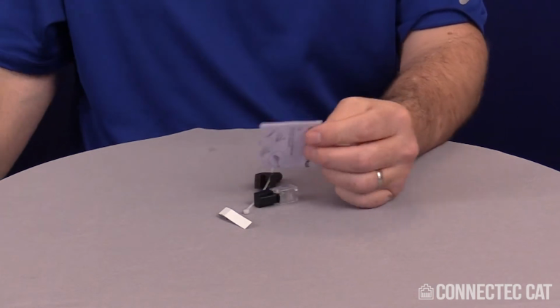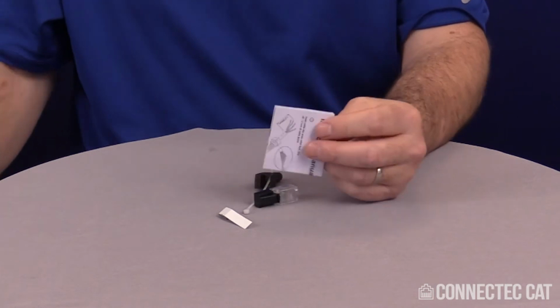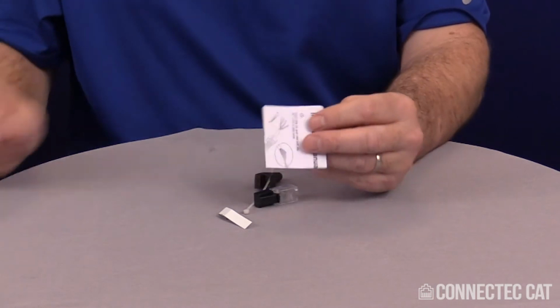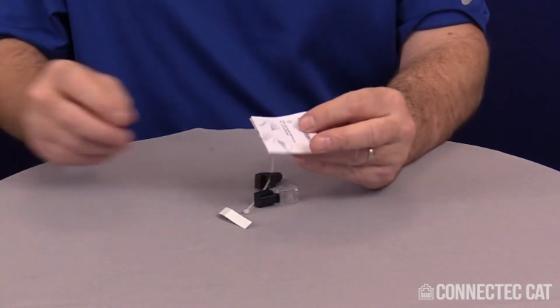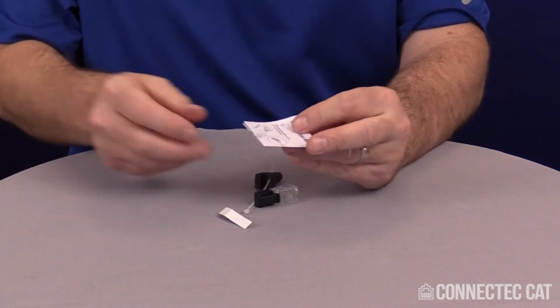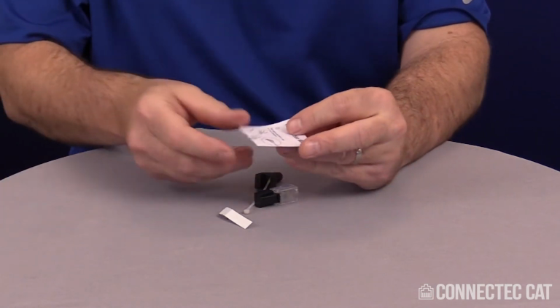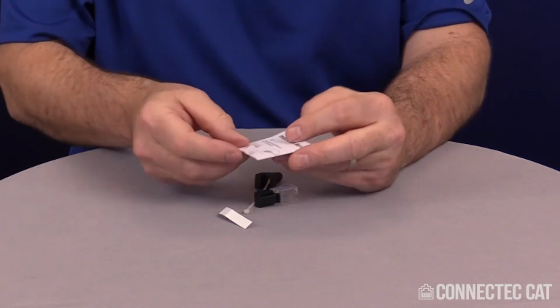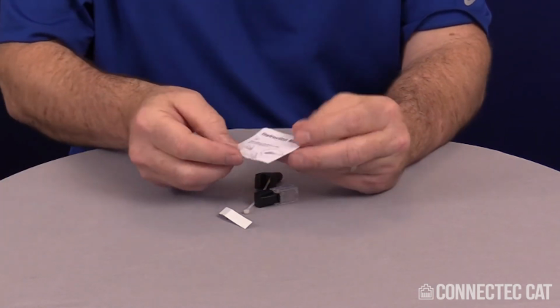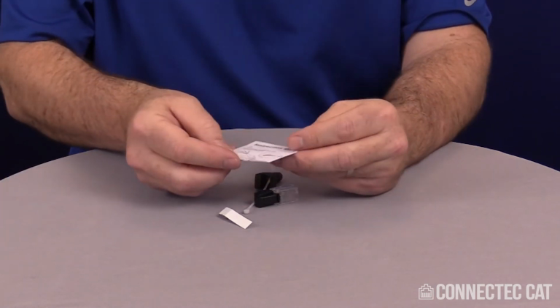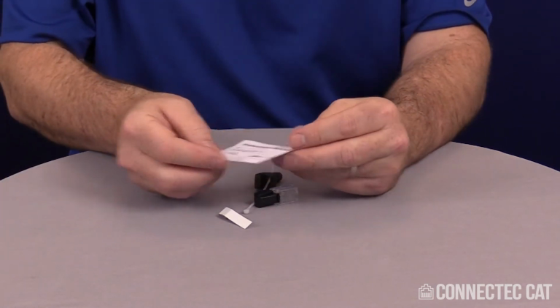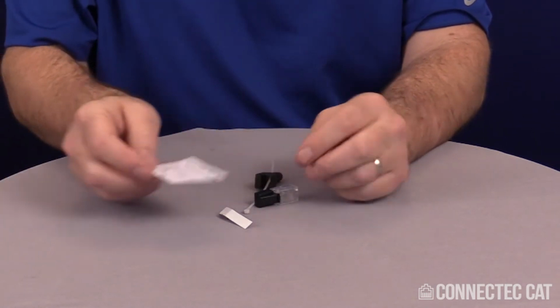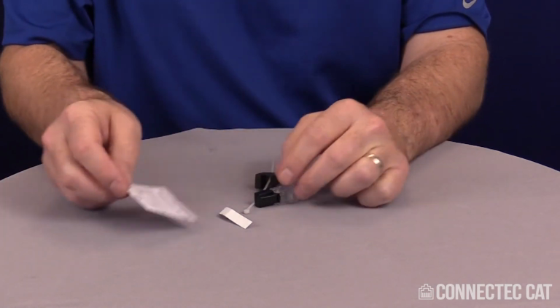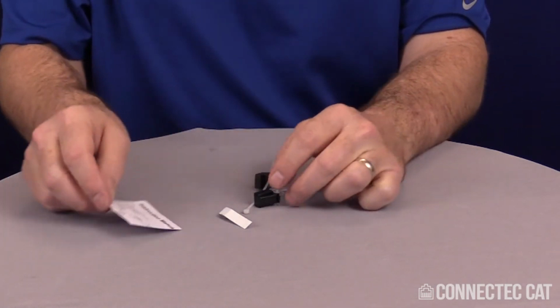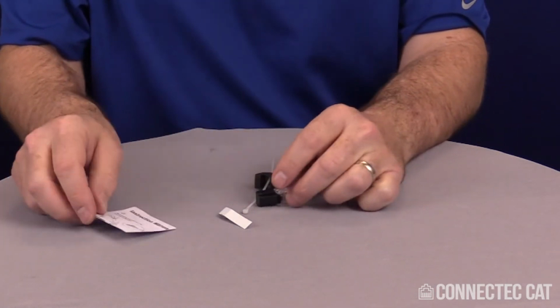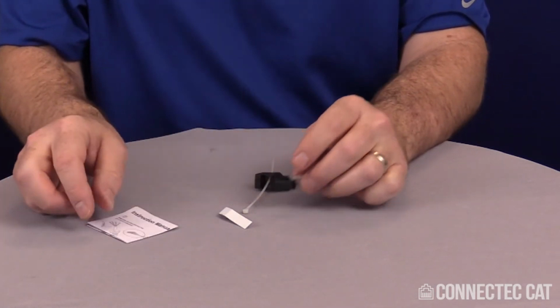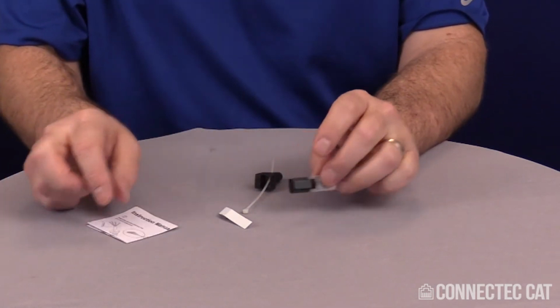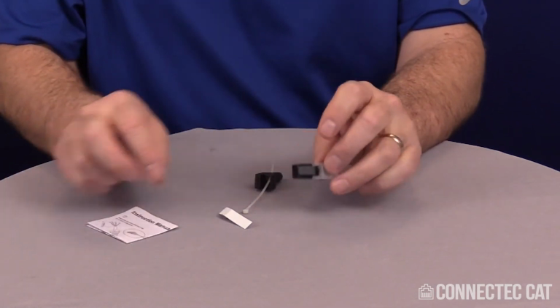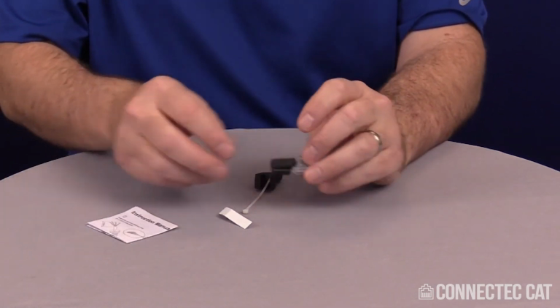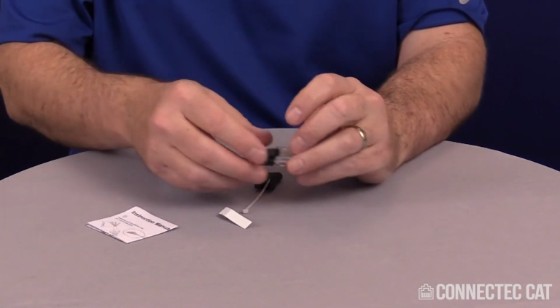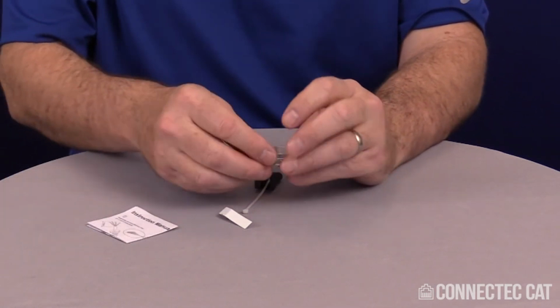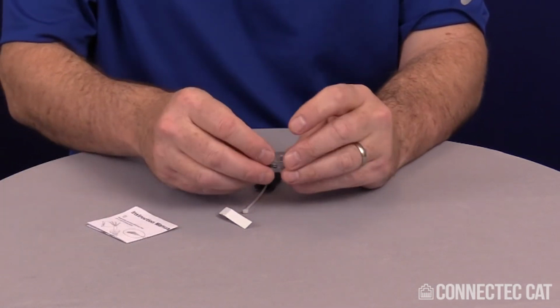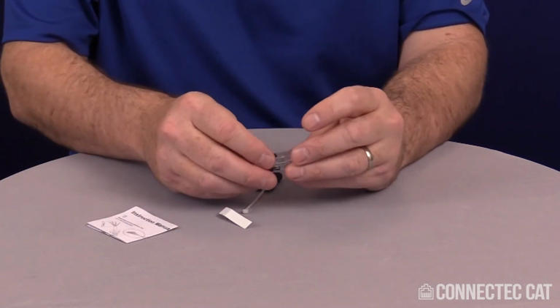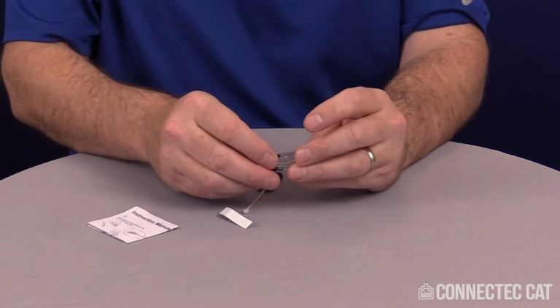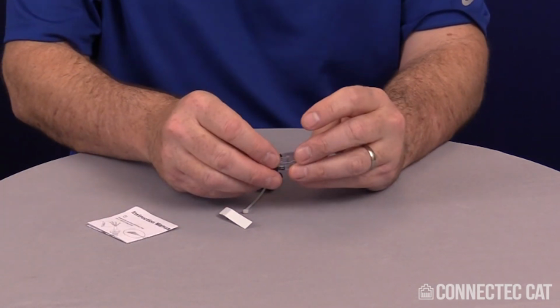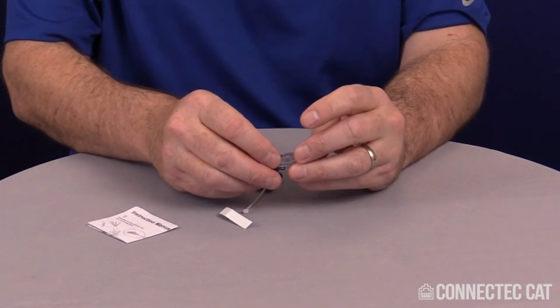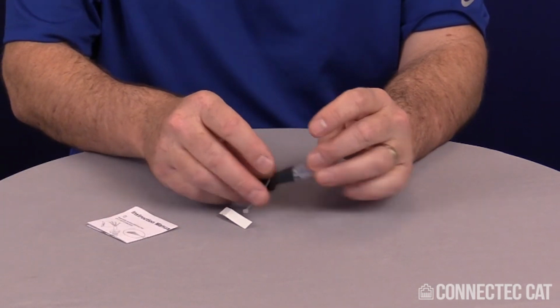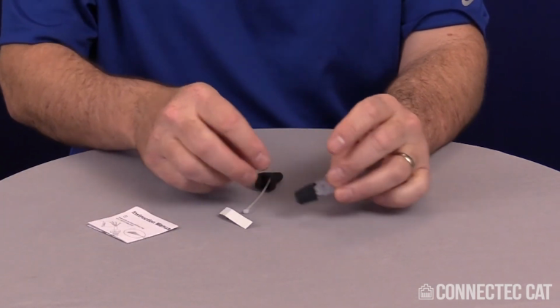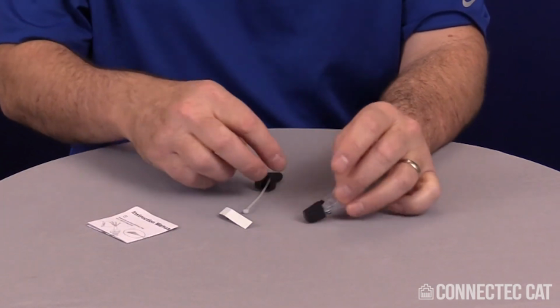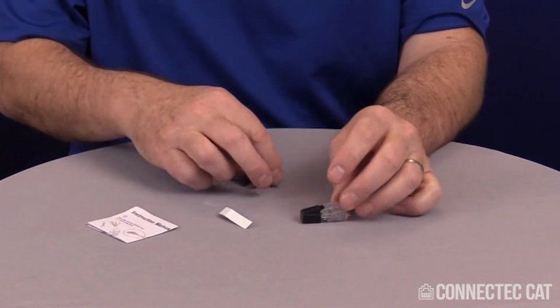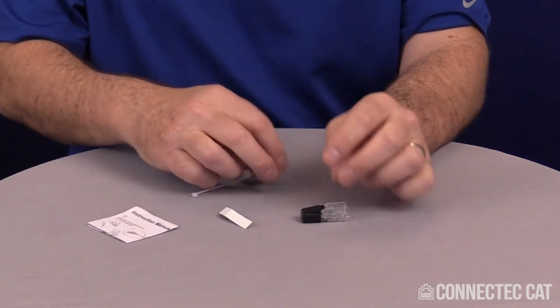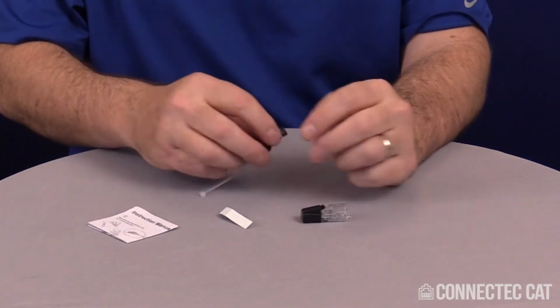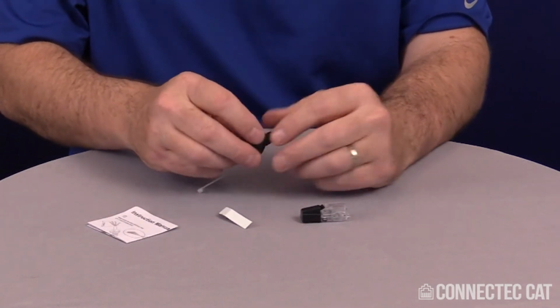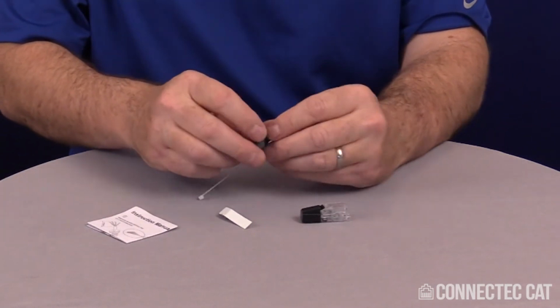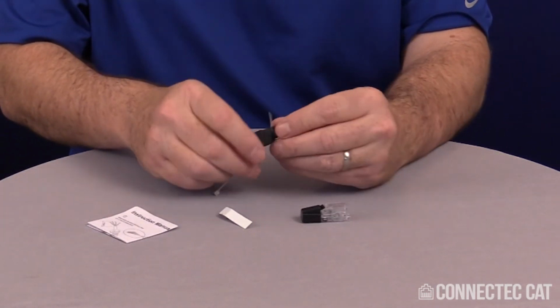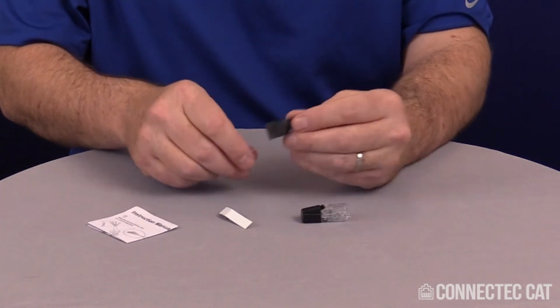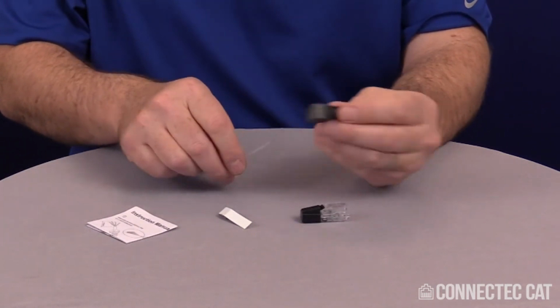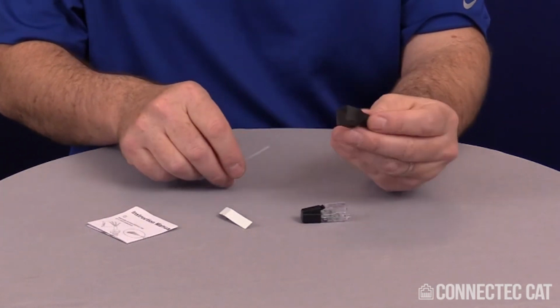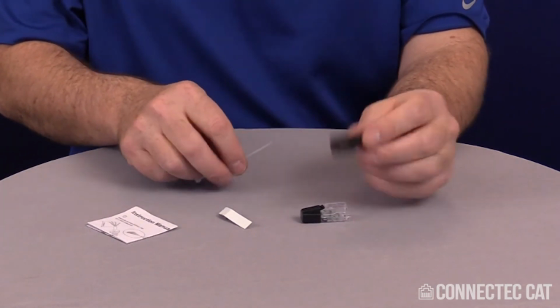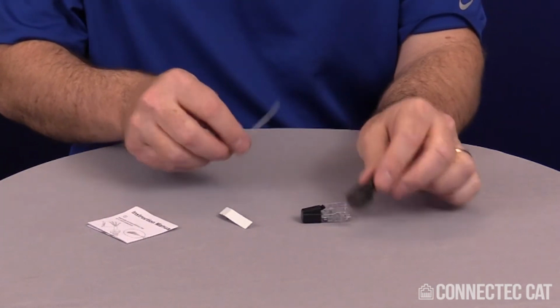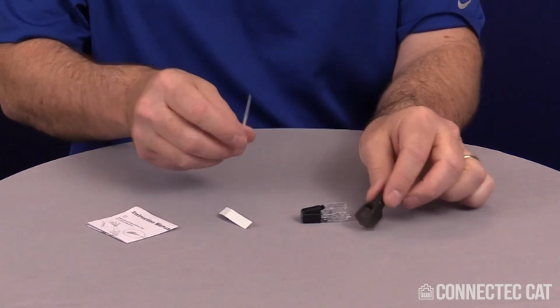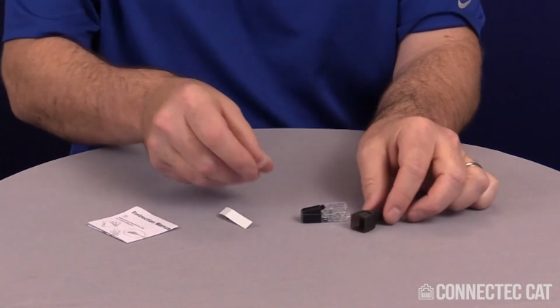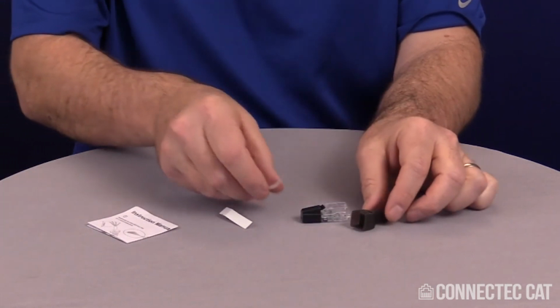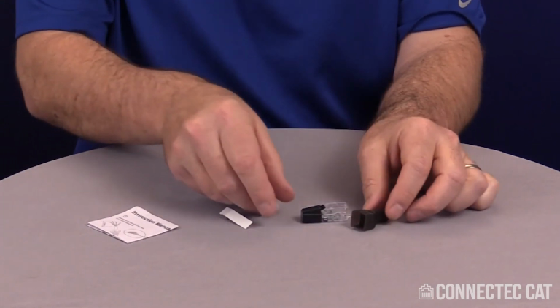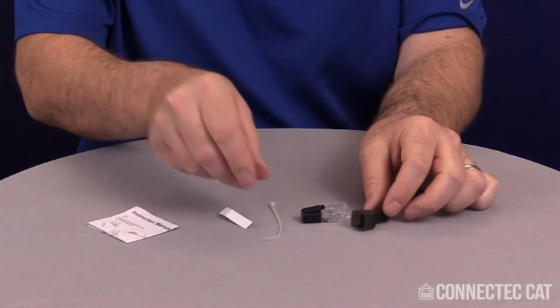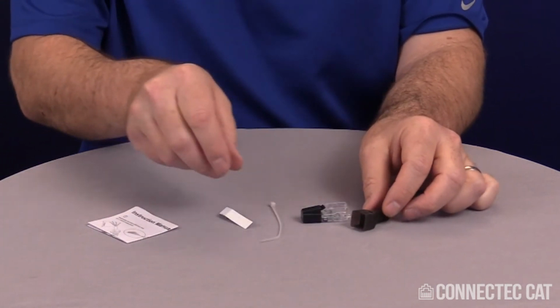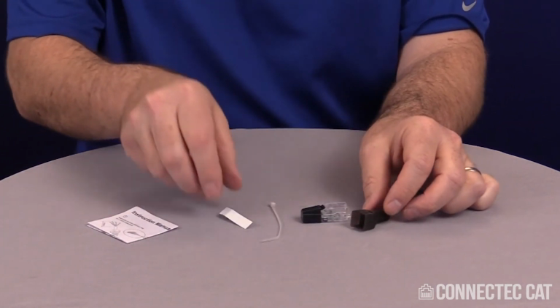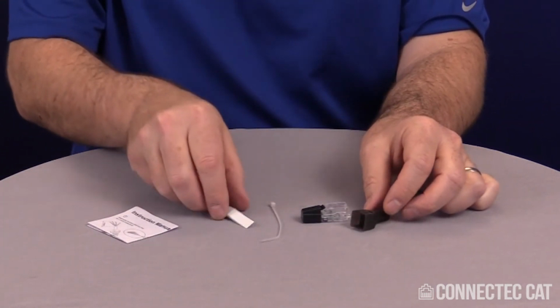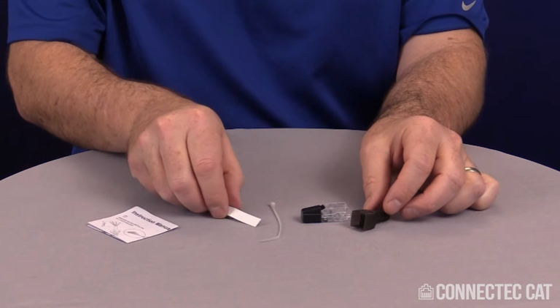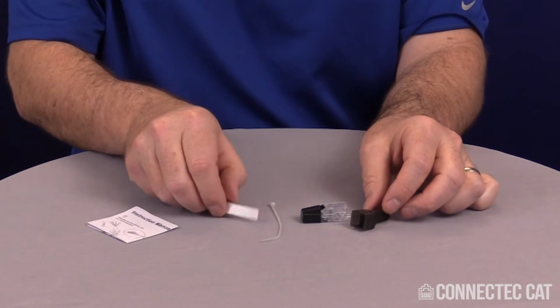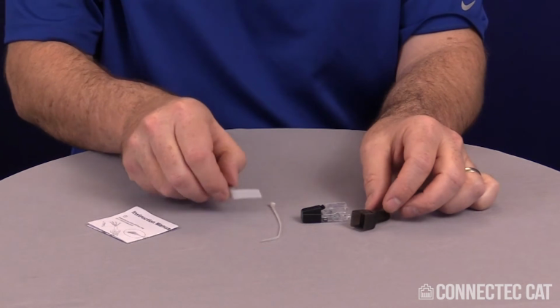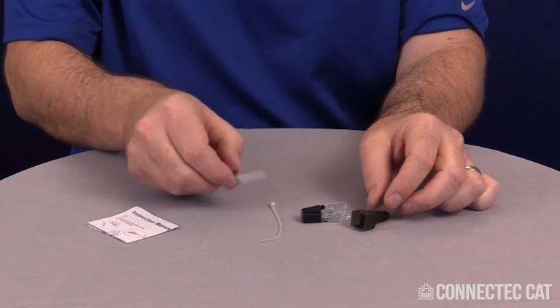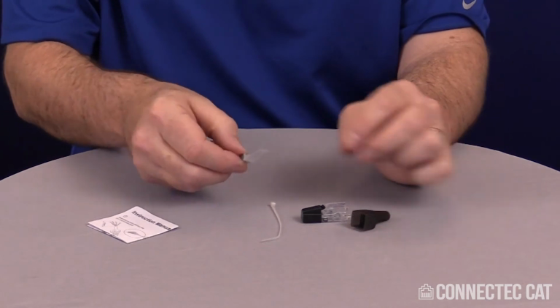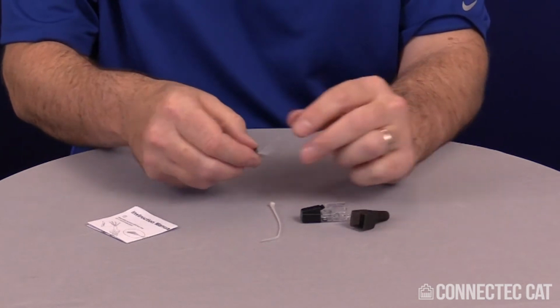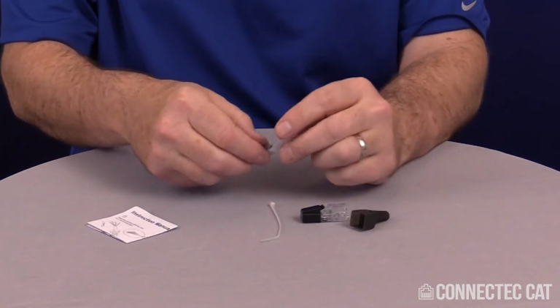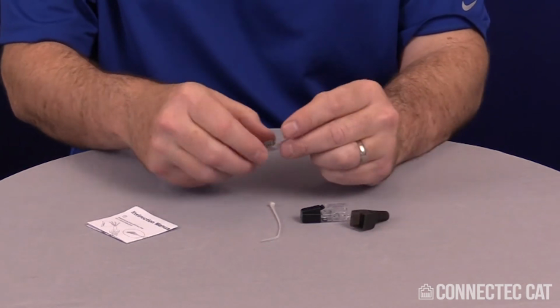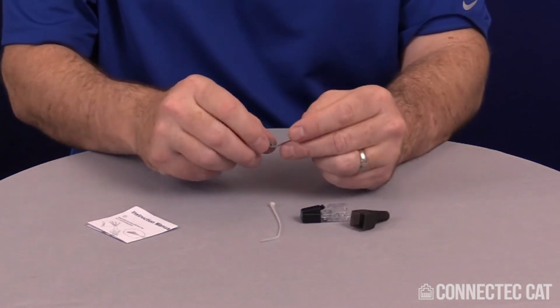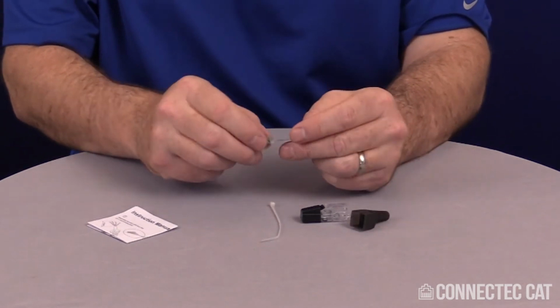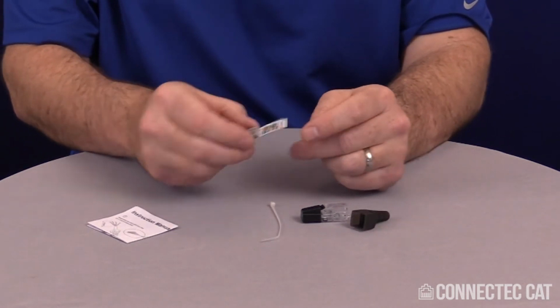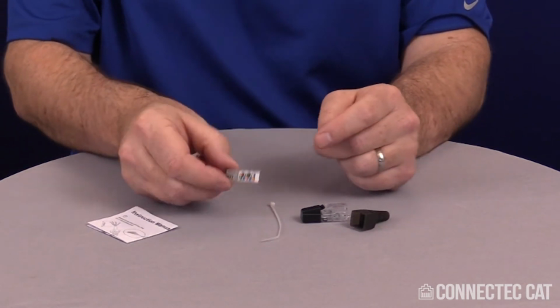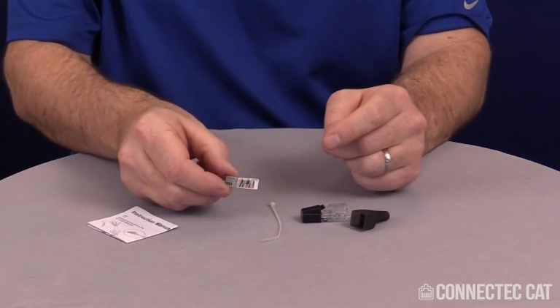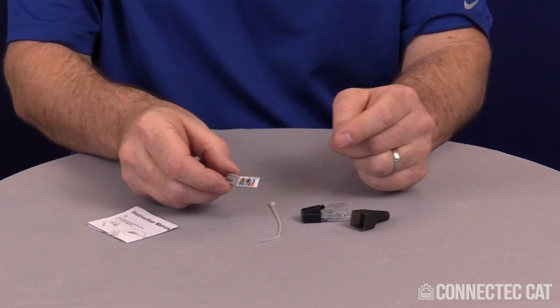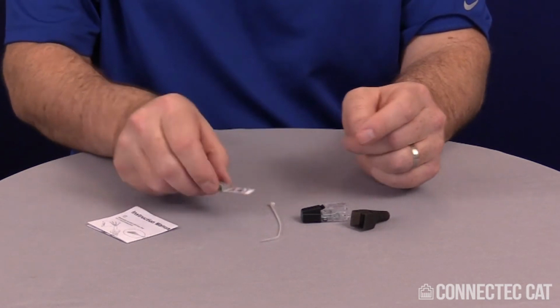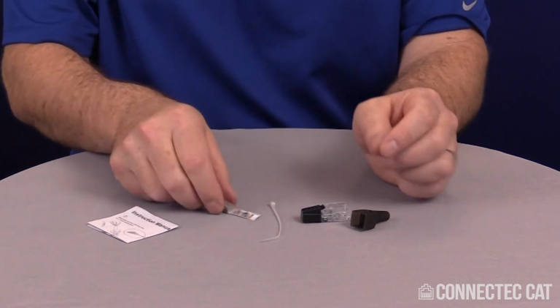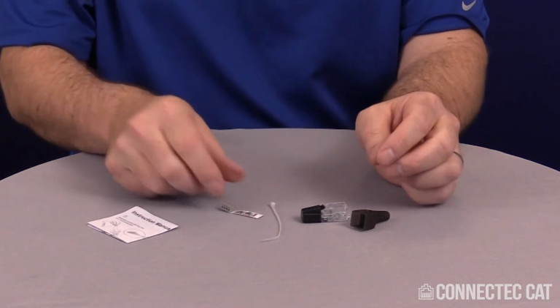You'll have an instruction sheet, a connector body, a boot, a twist cable zip tie, and a load bar.